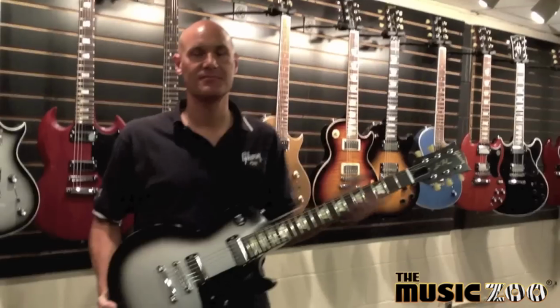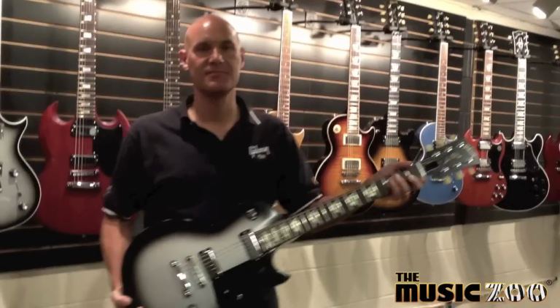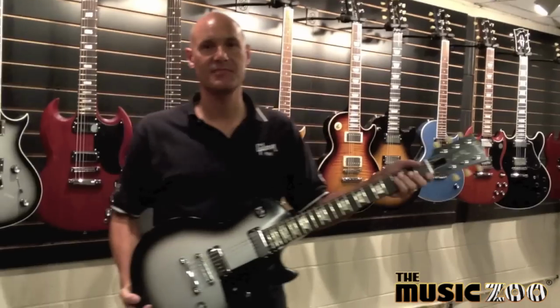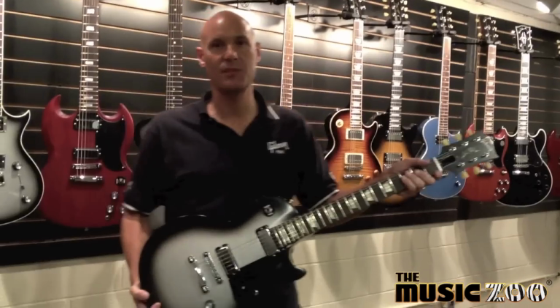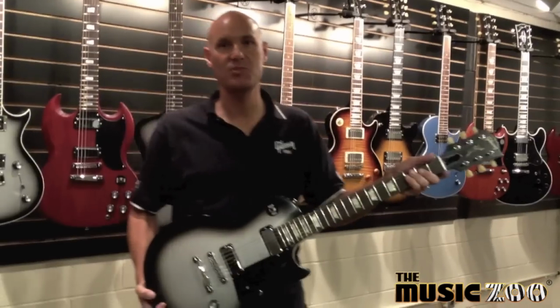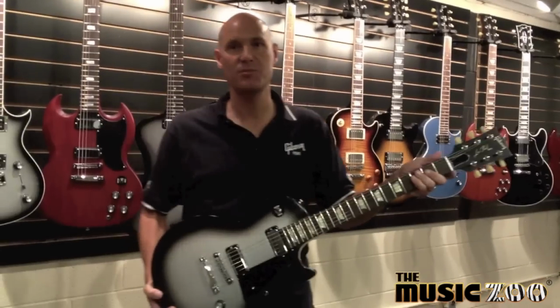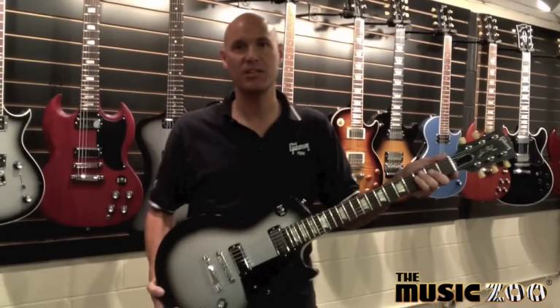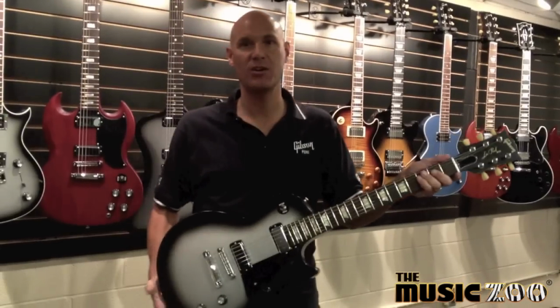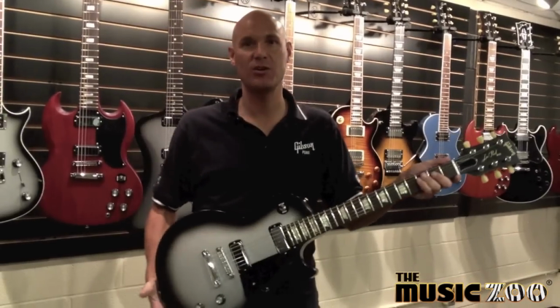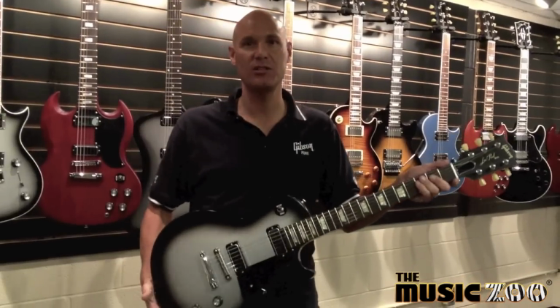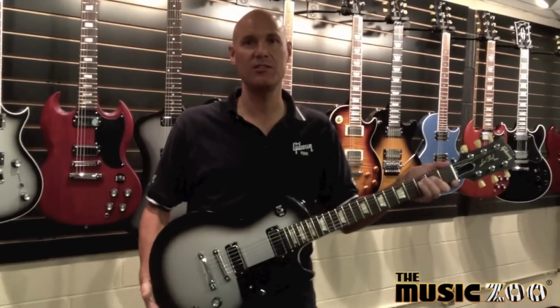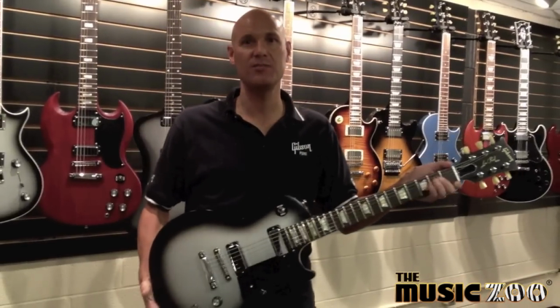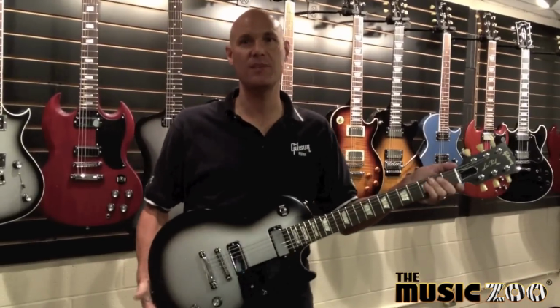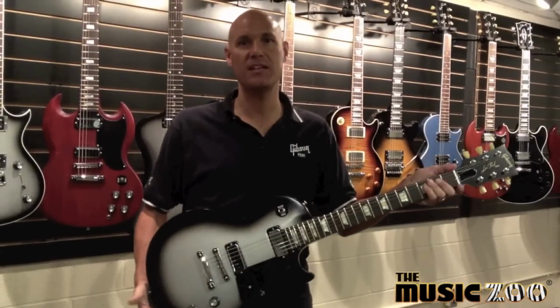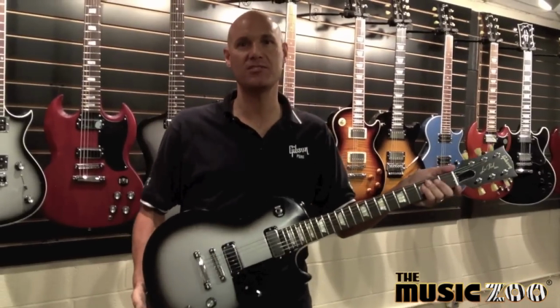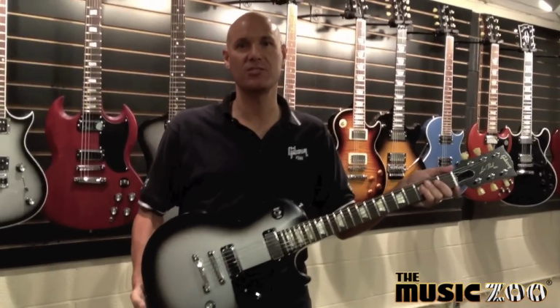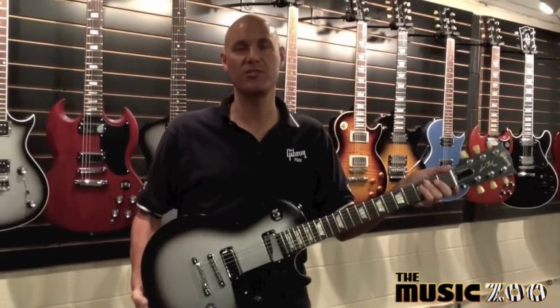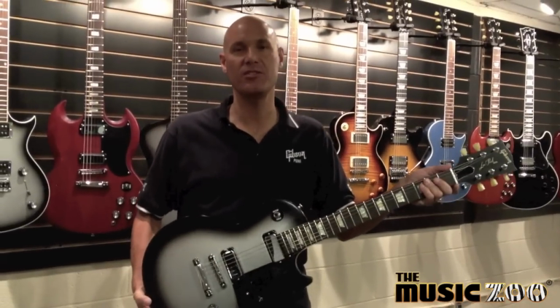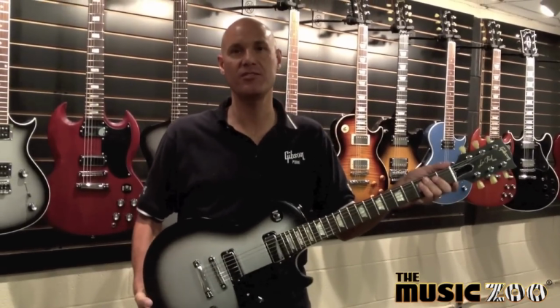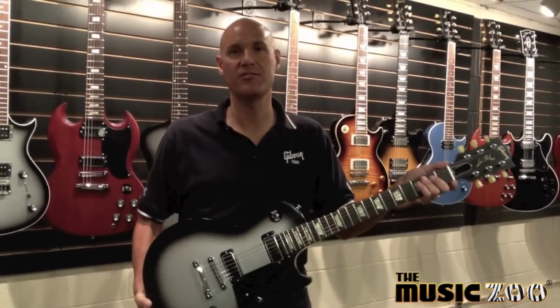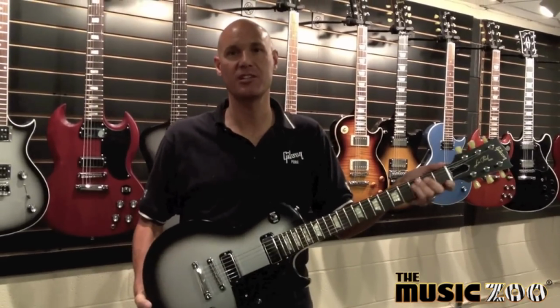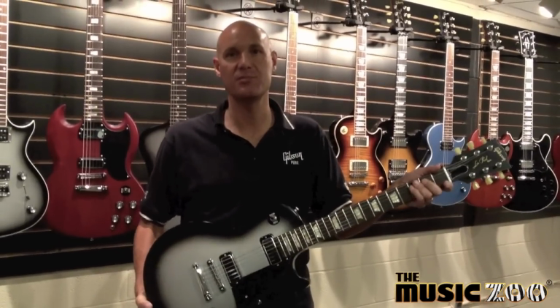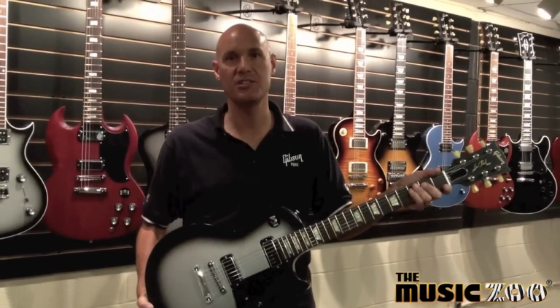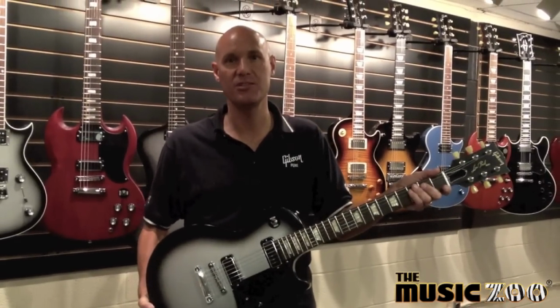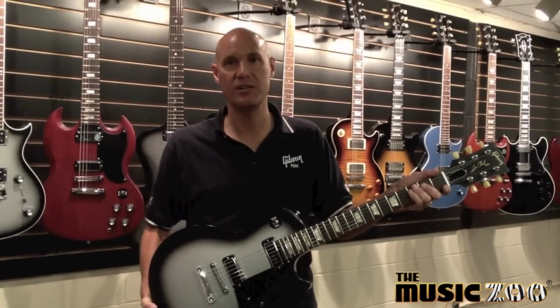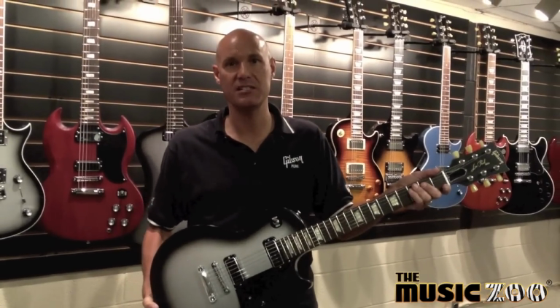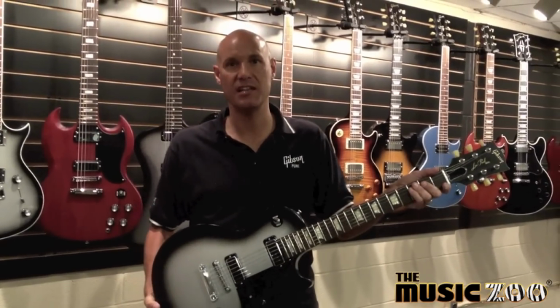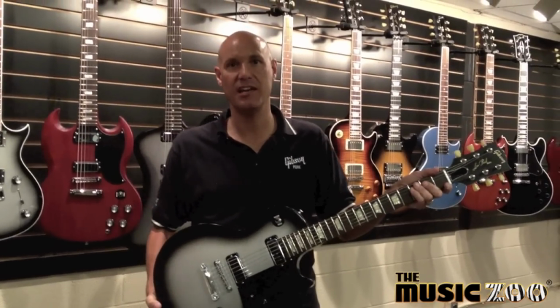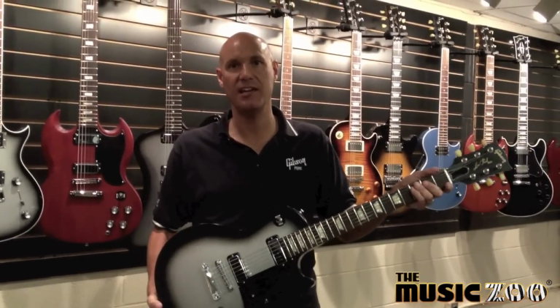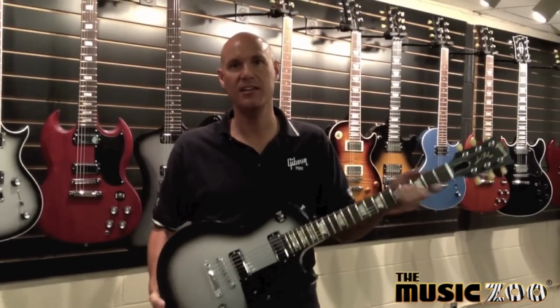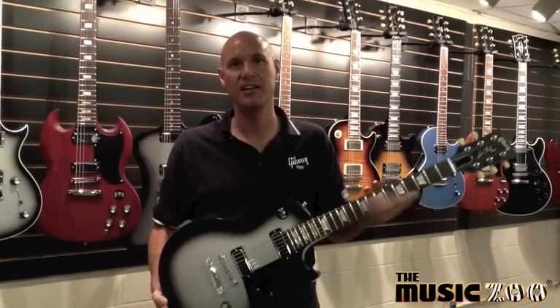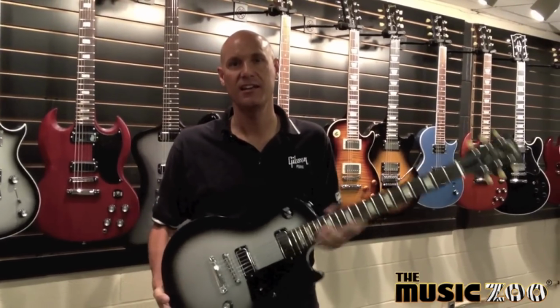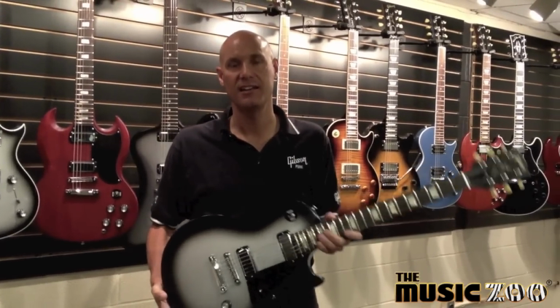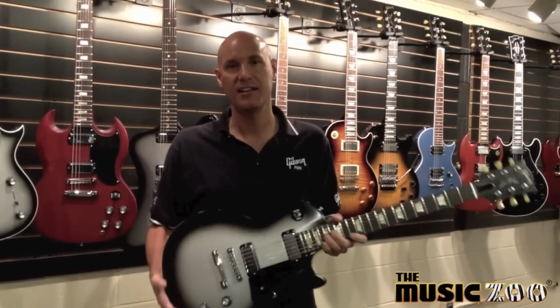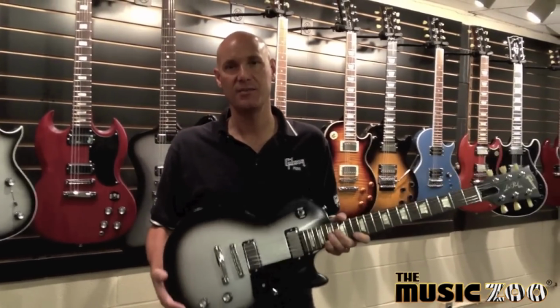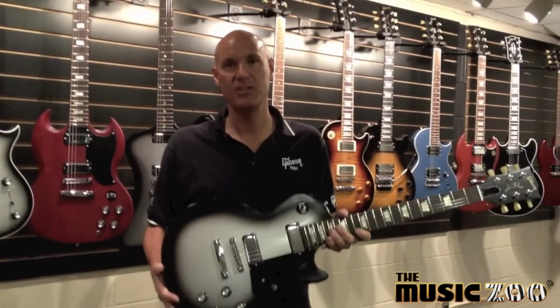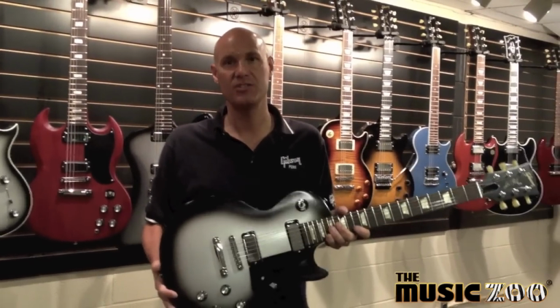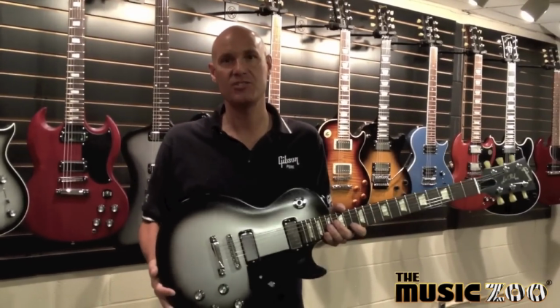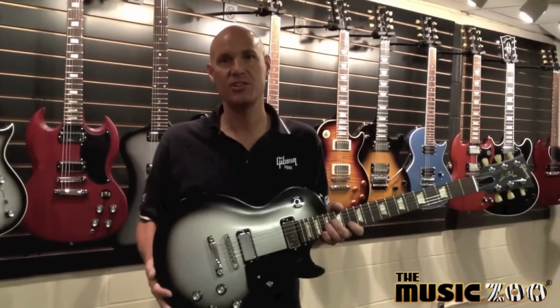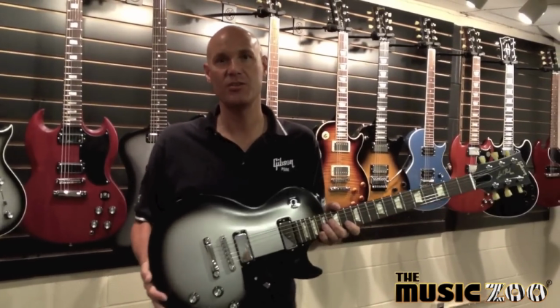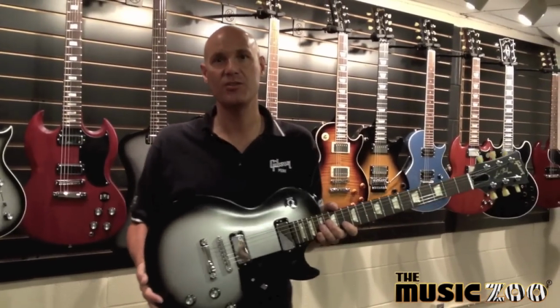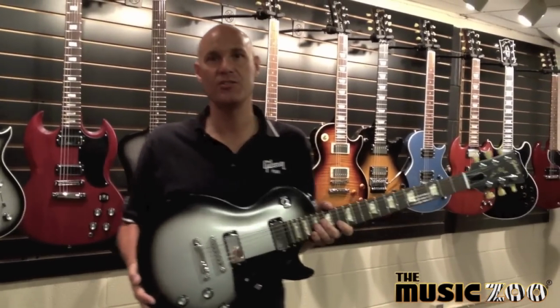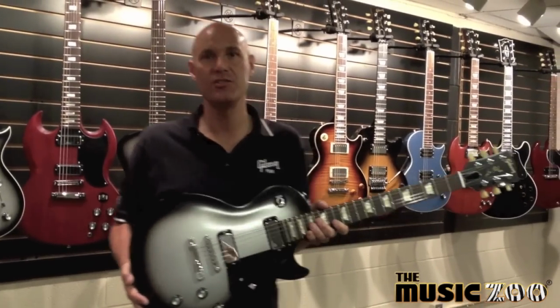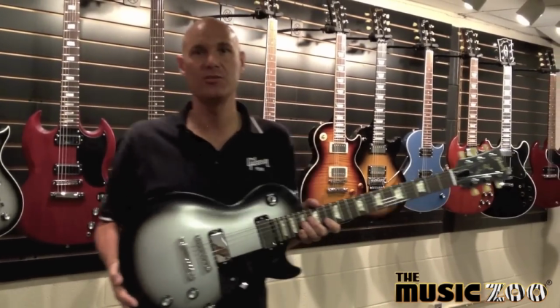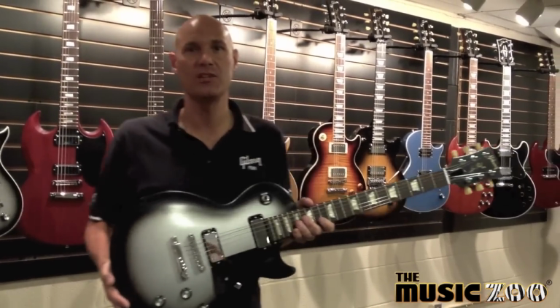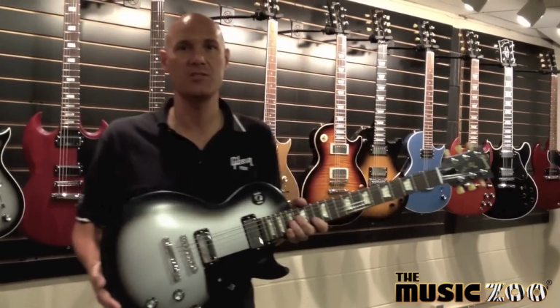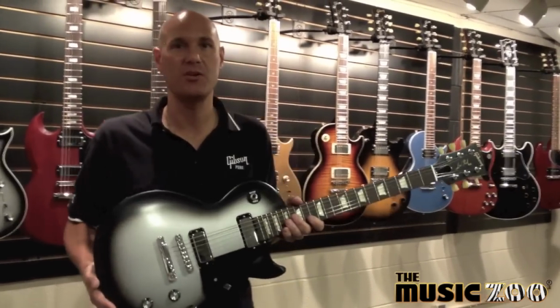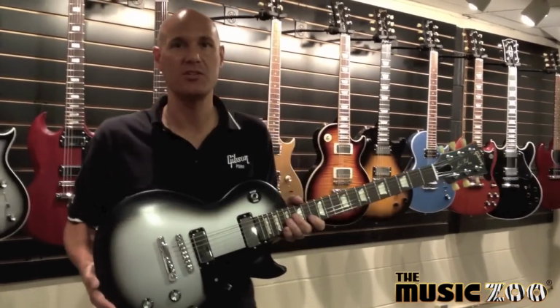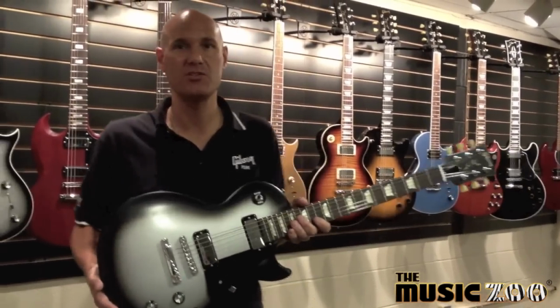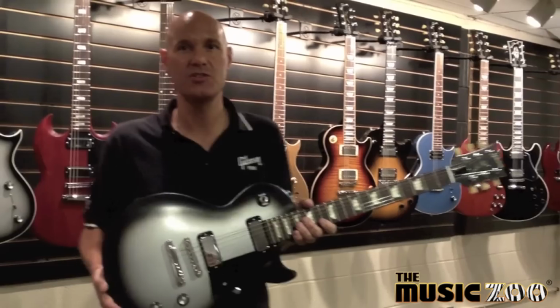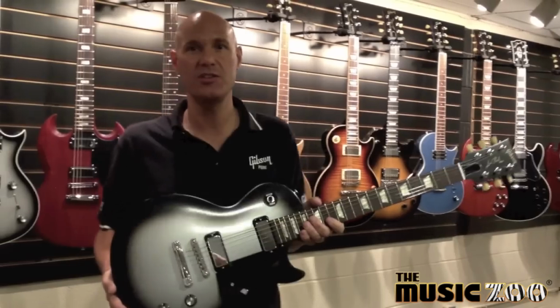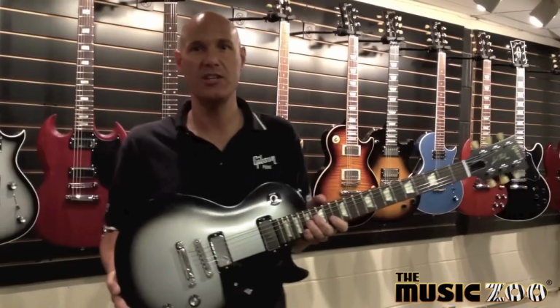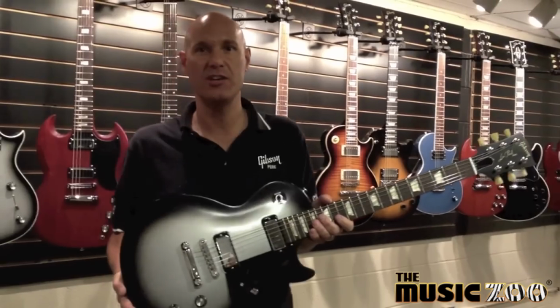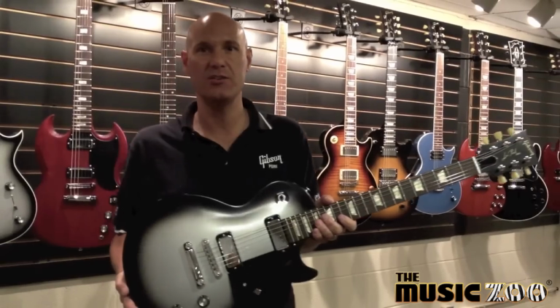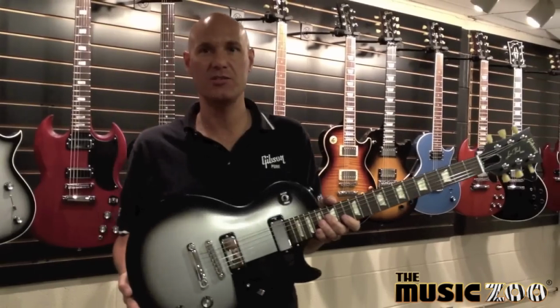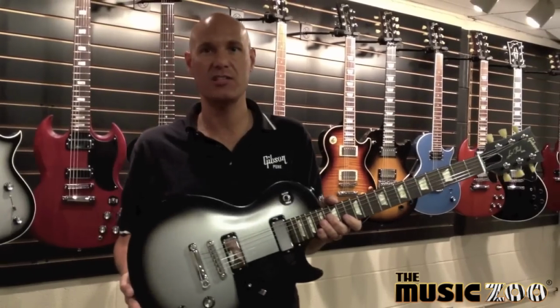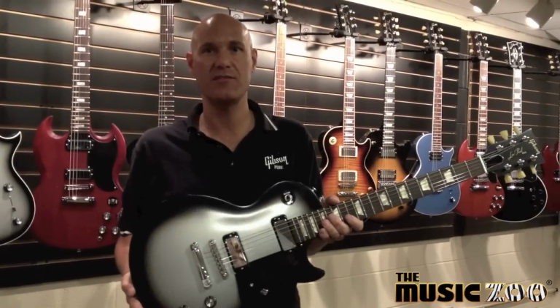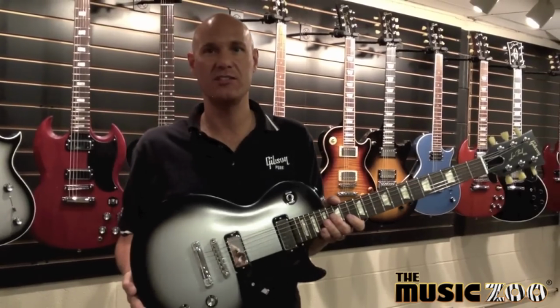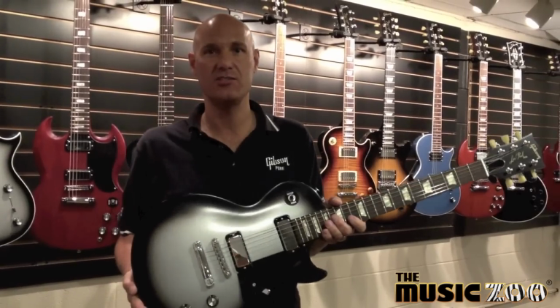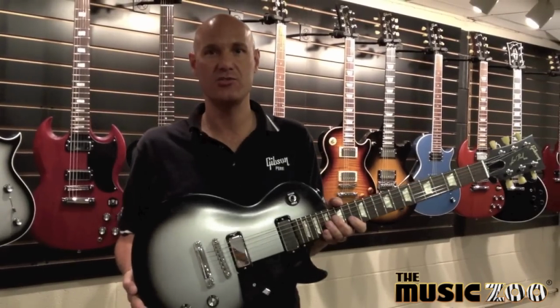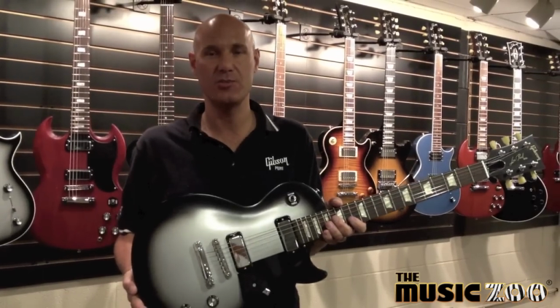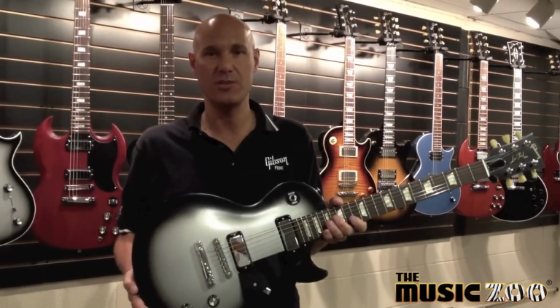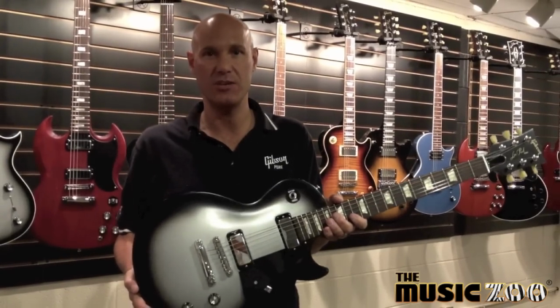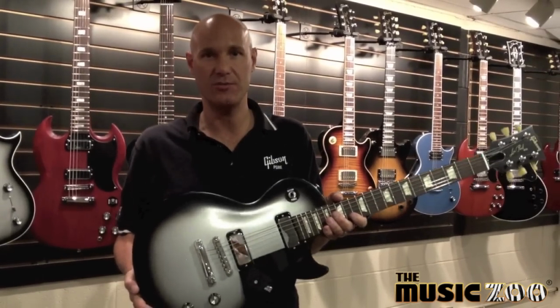I'm Jim DiCola, Master Luthier for Gibson USA, and I'm here to show you the new Les Paul Studio 70s Tribute.